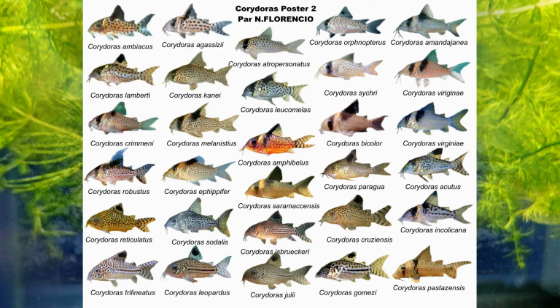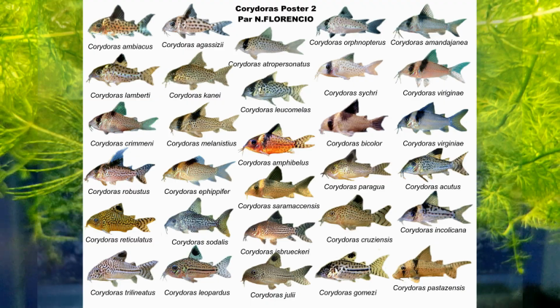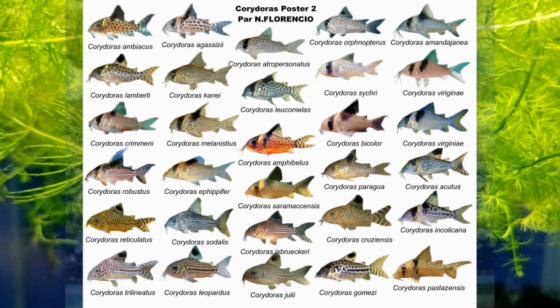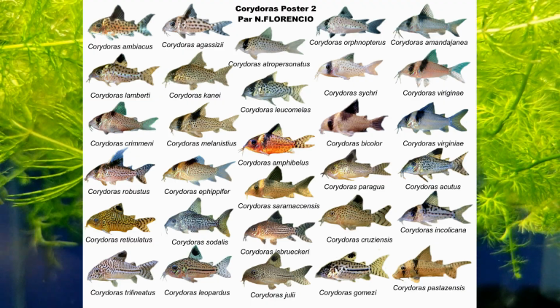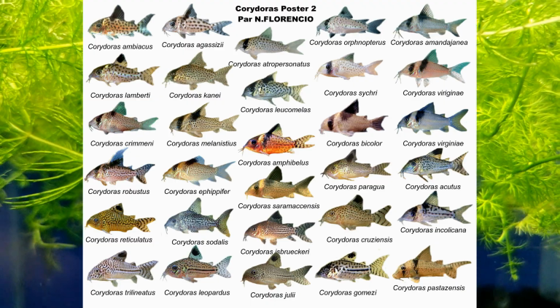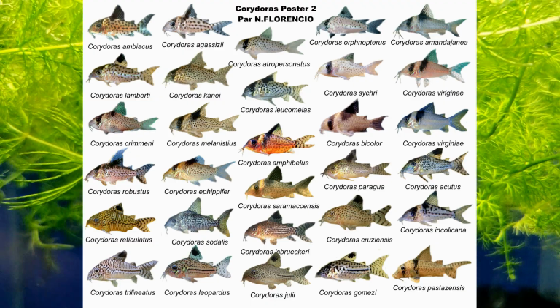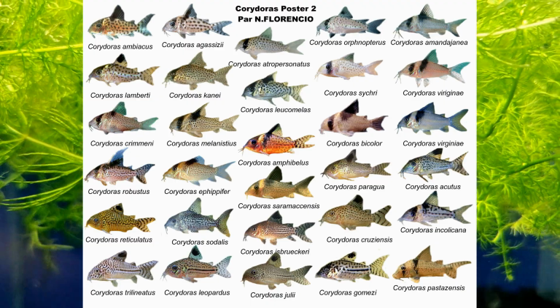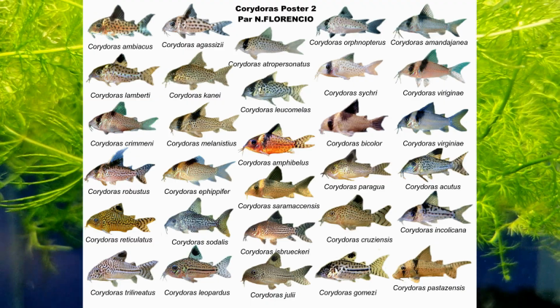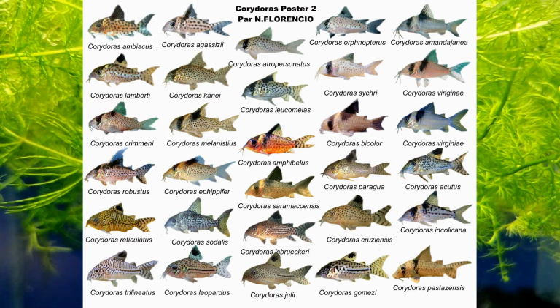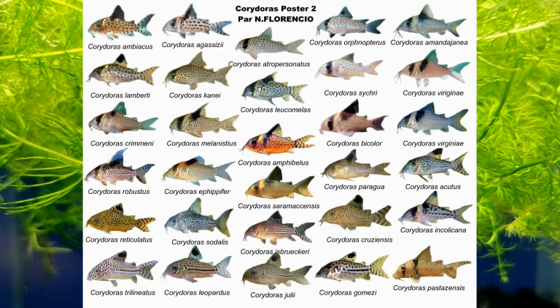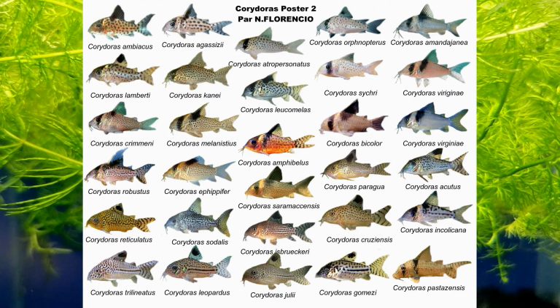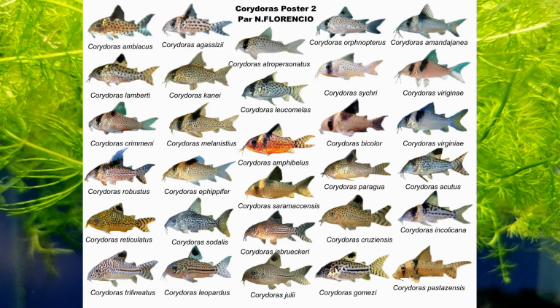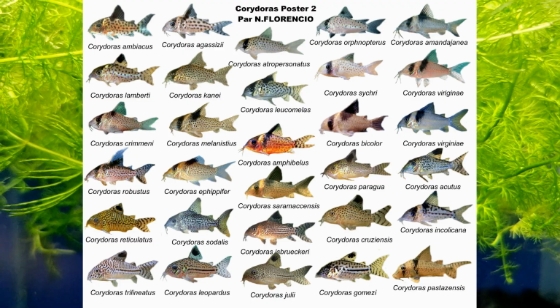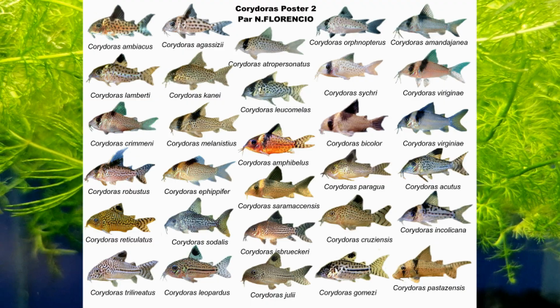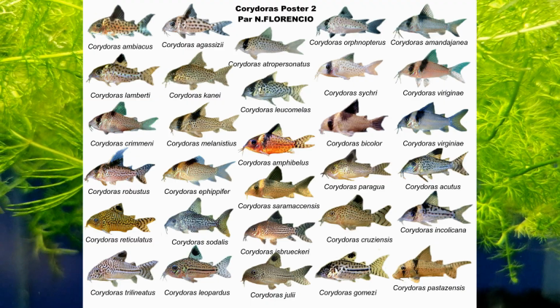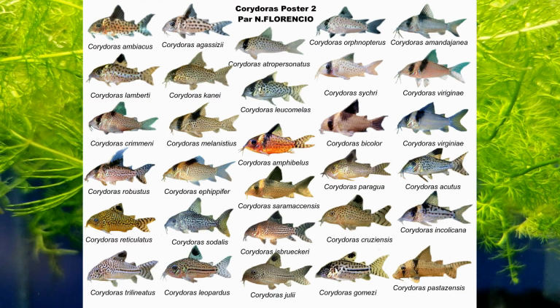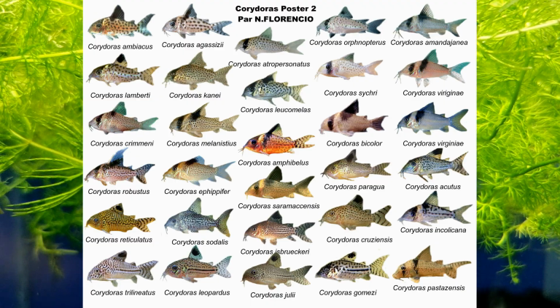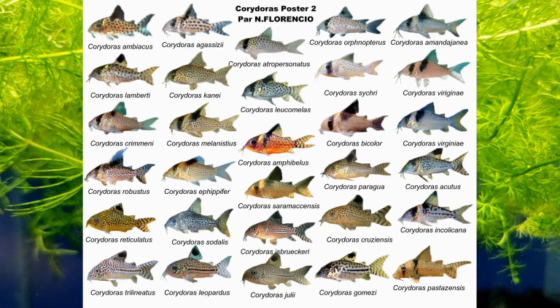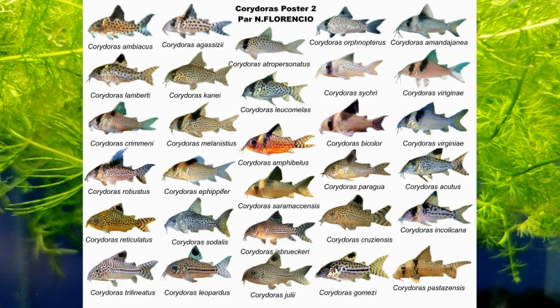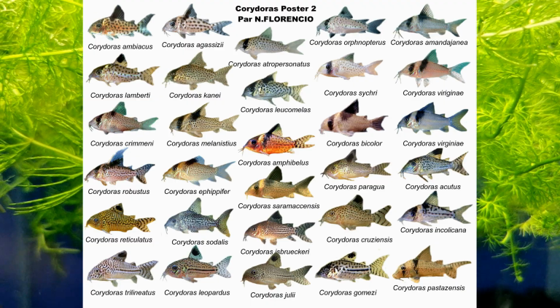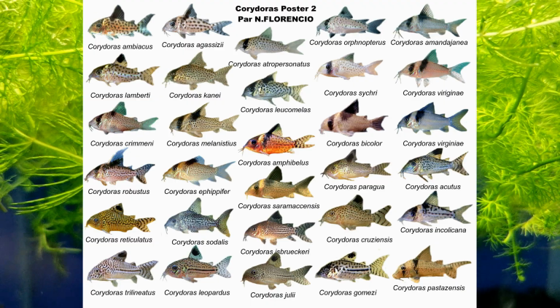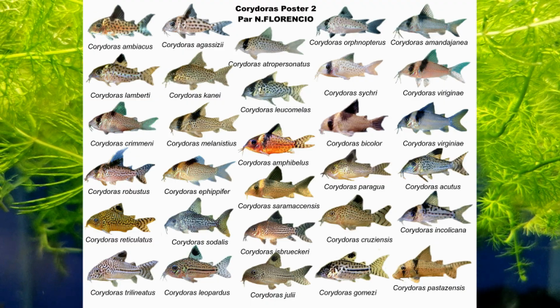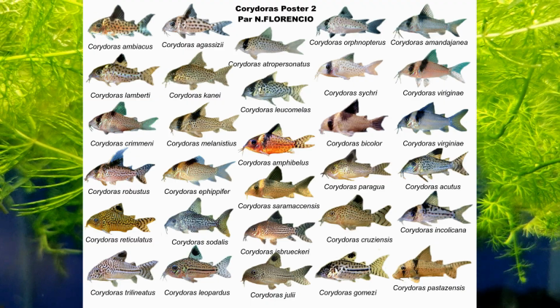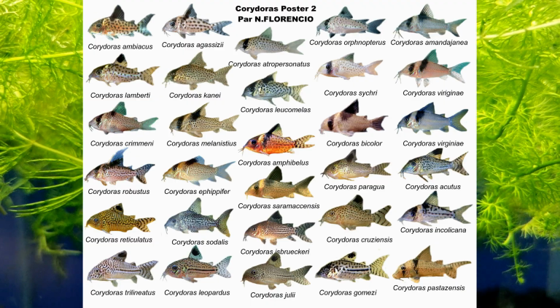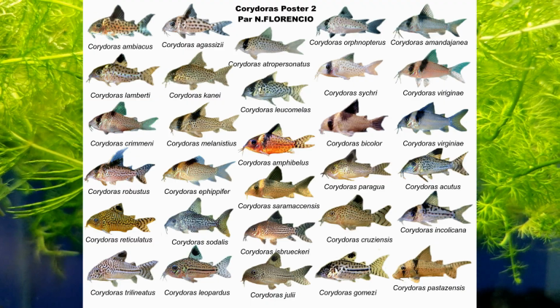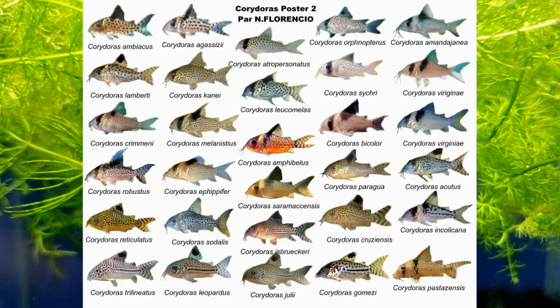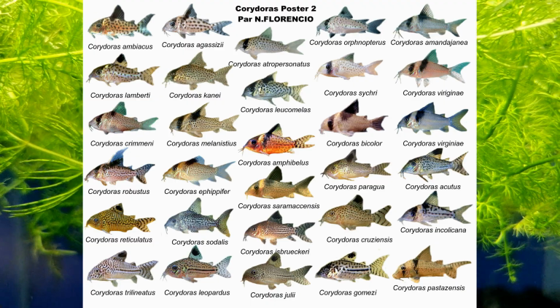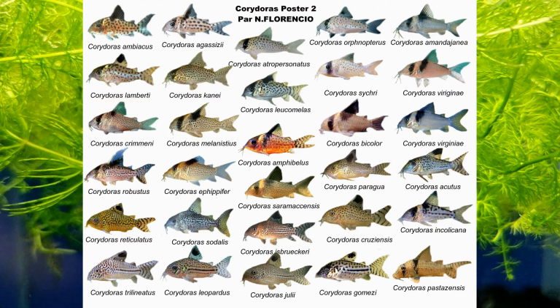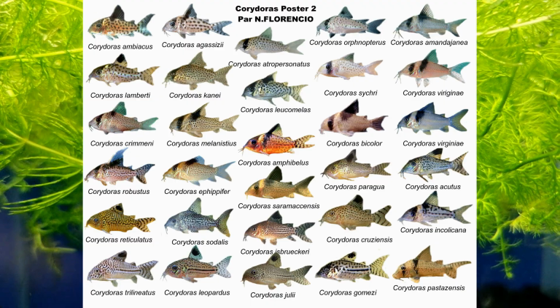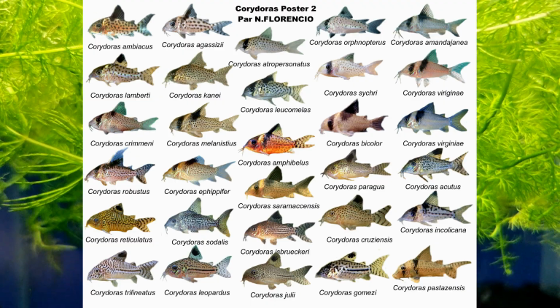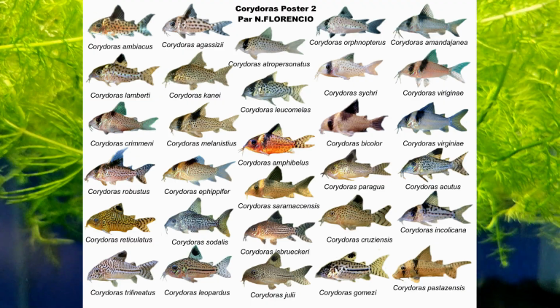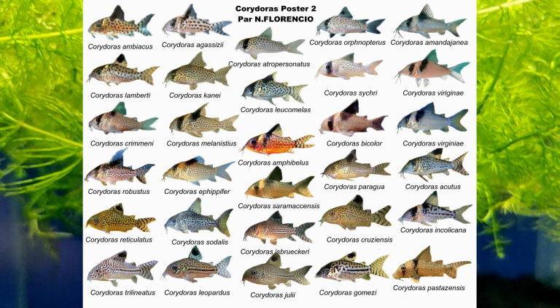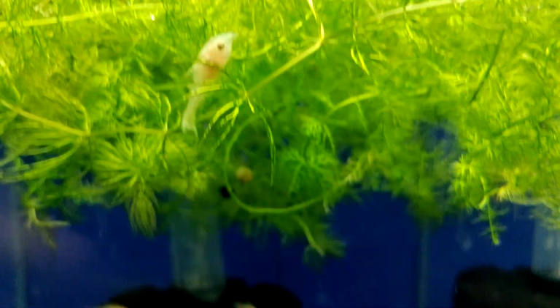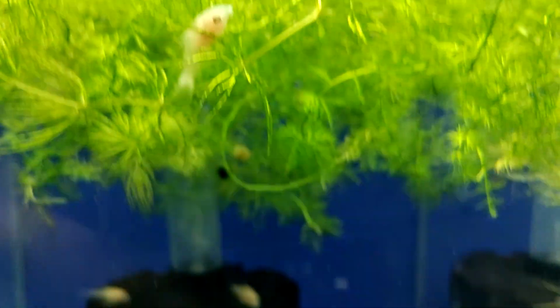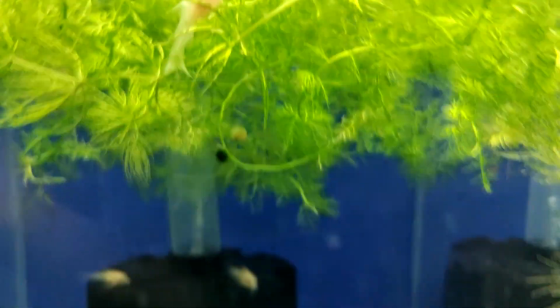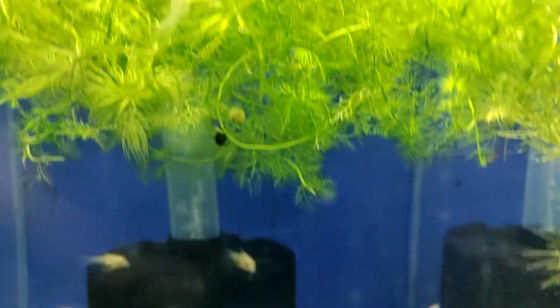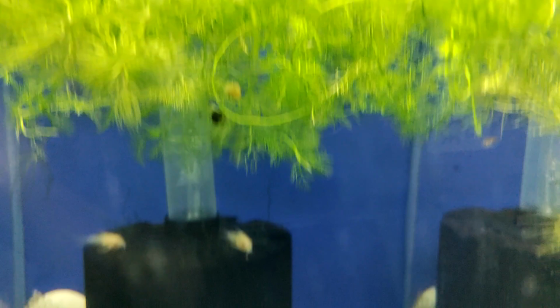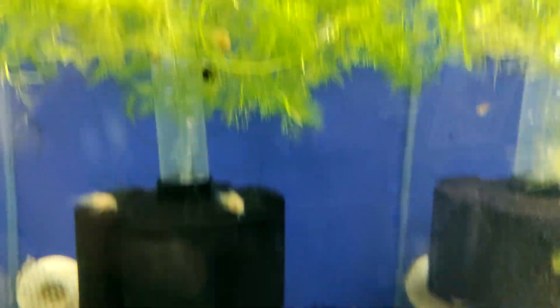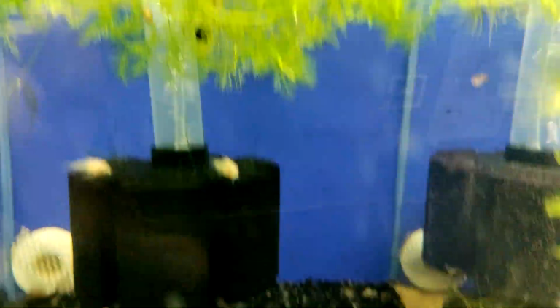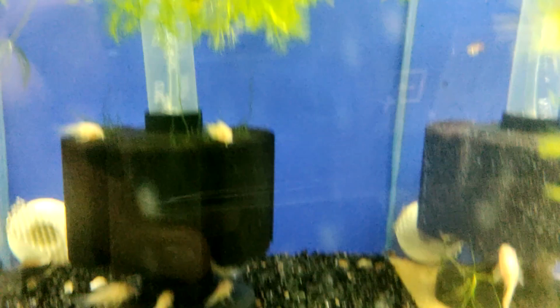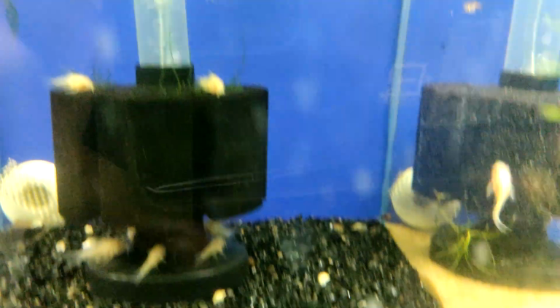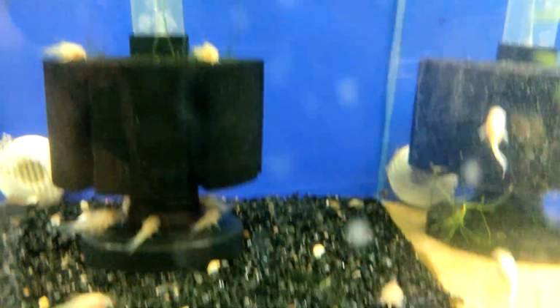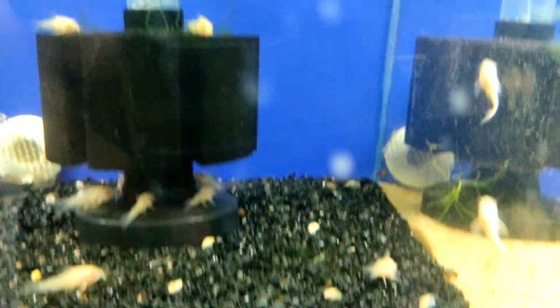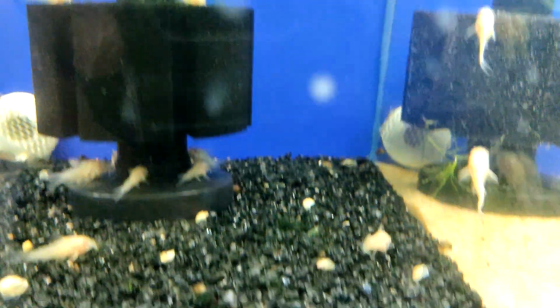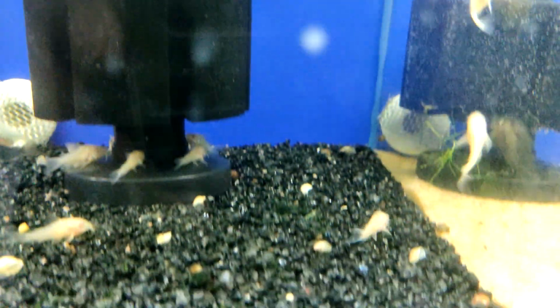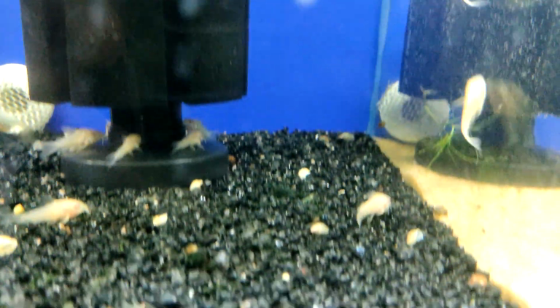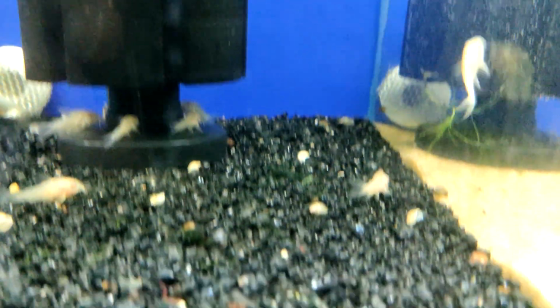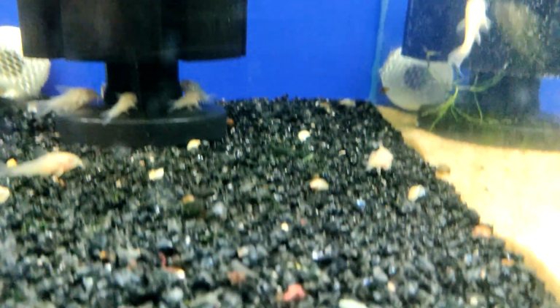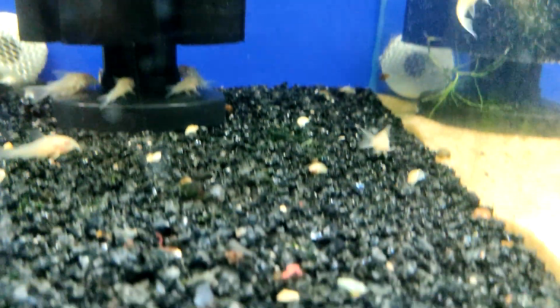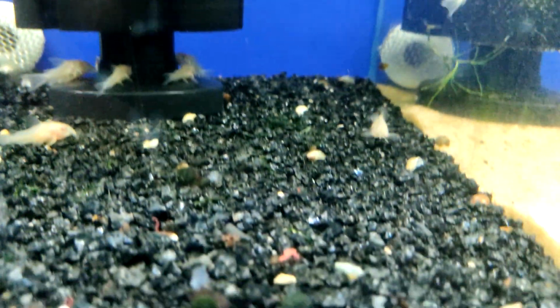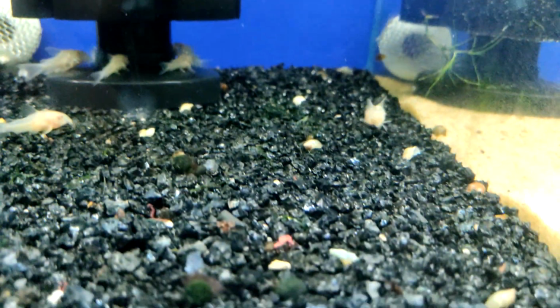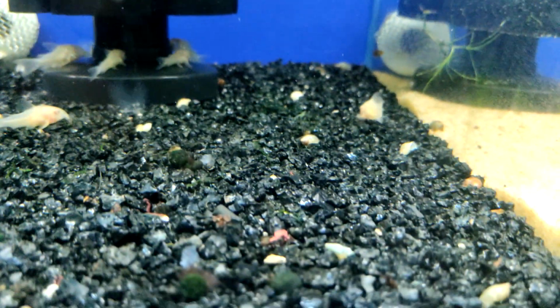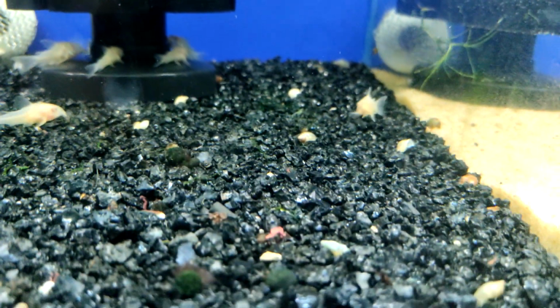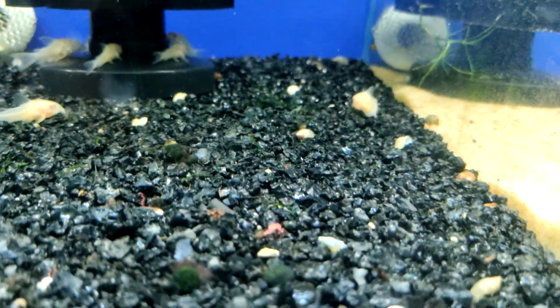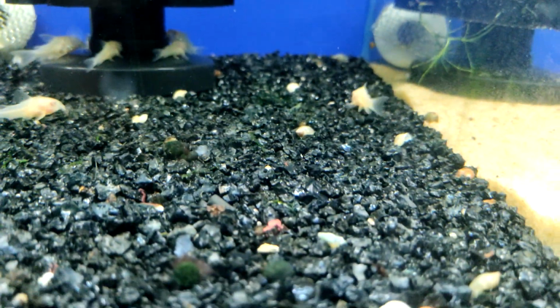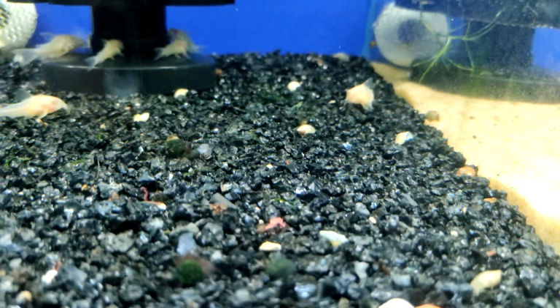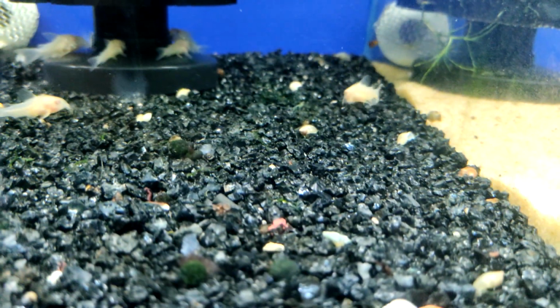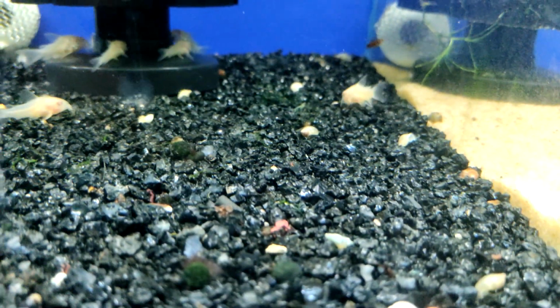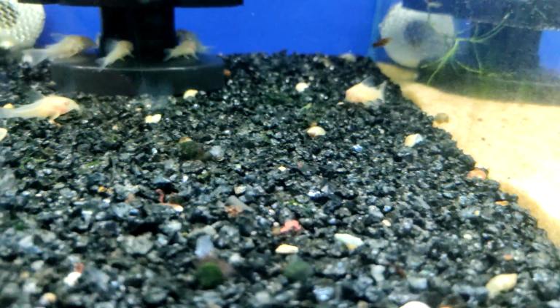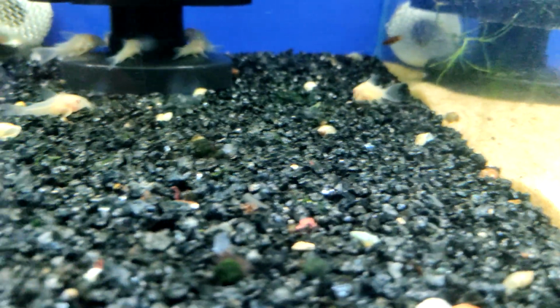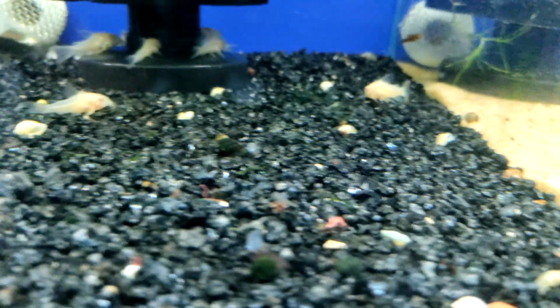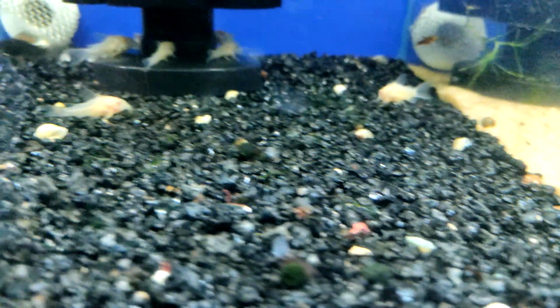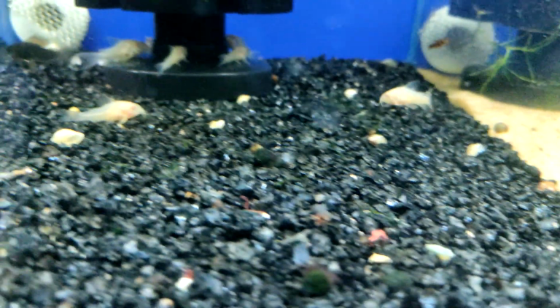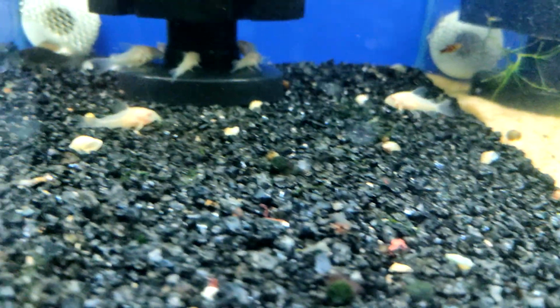They use a method called gut breathing, absorbing oxygen through their large intestine, as they don't have a specialized organ for this purpose.